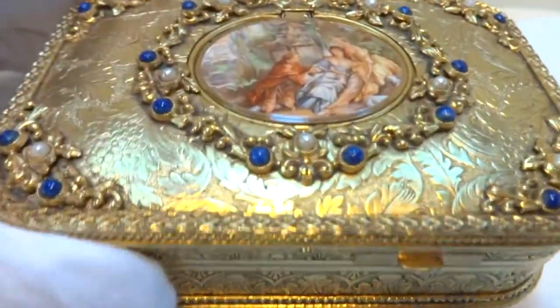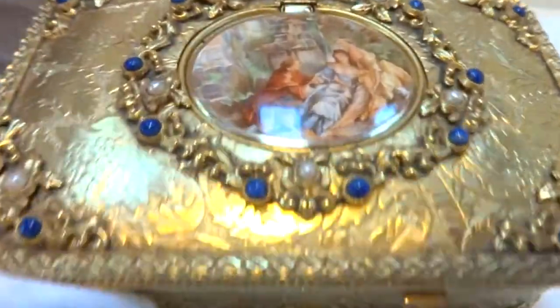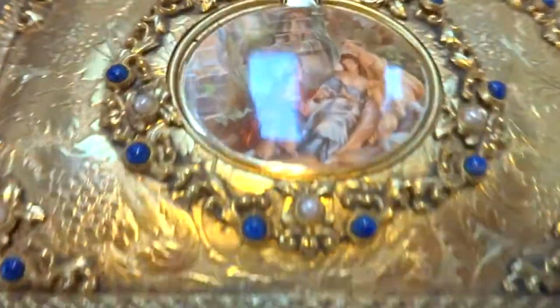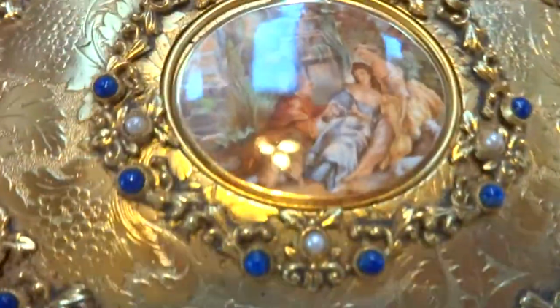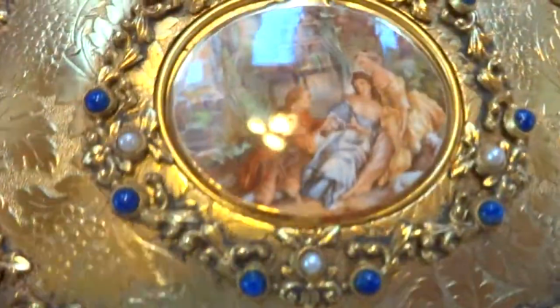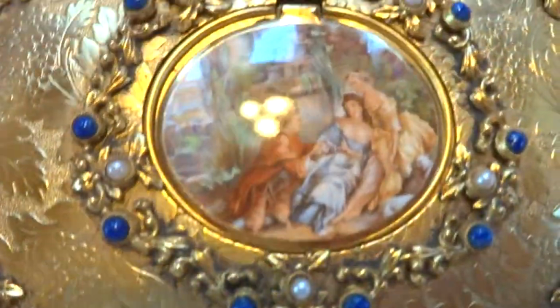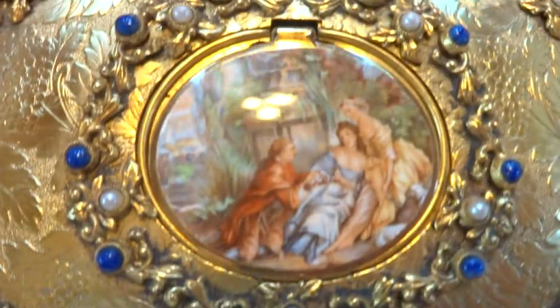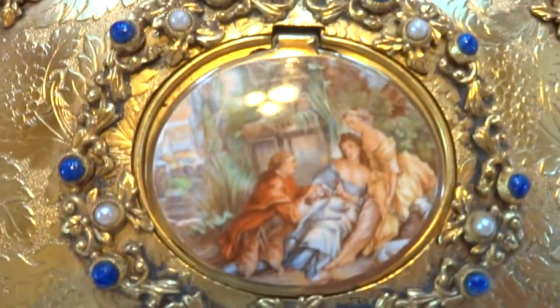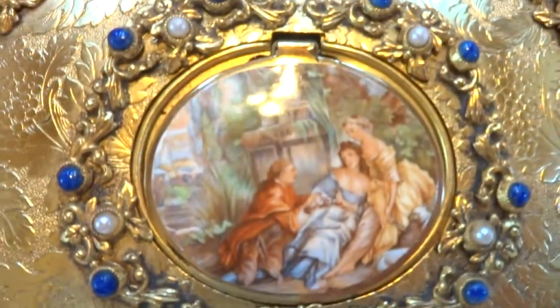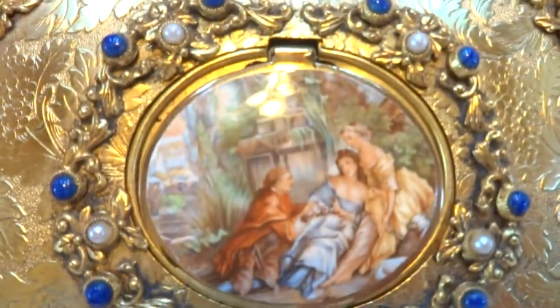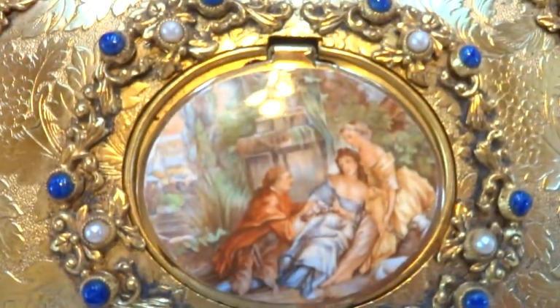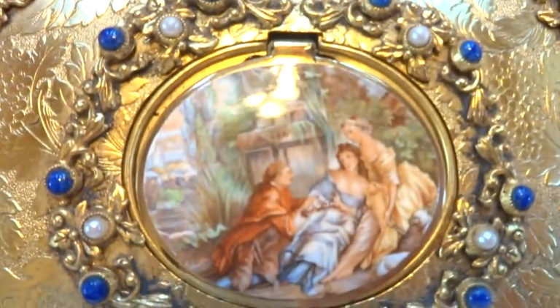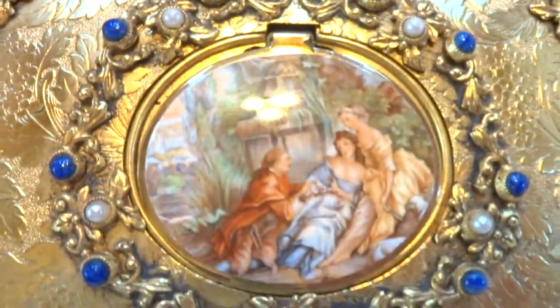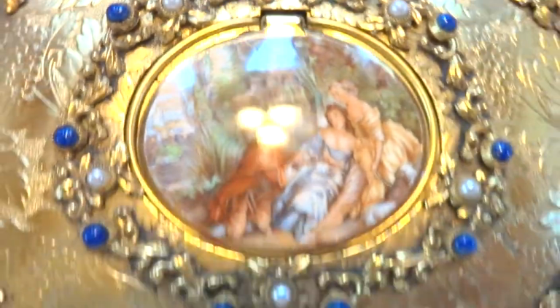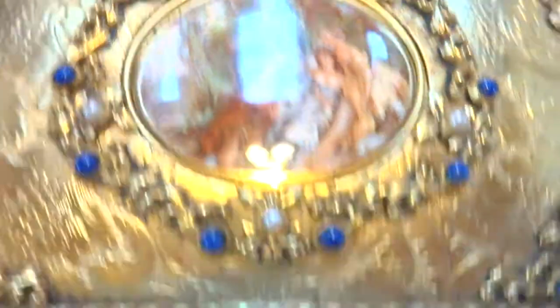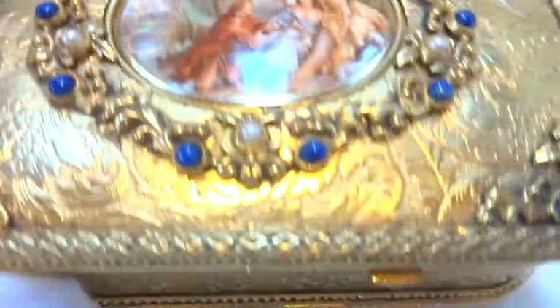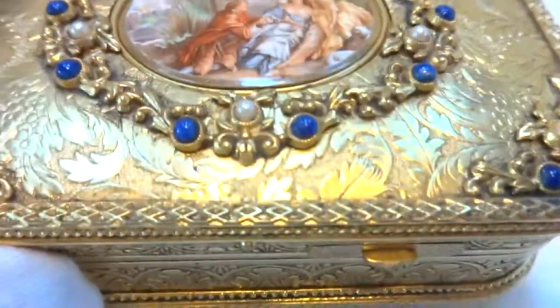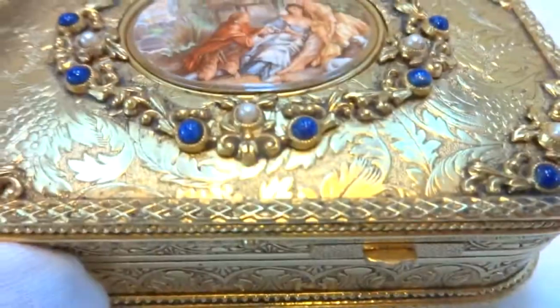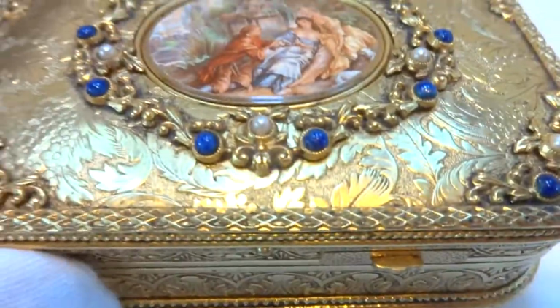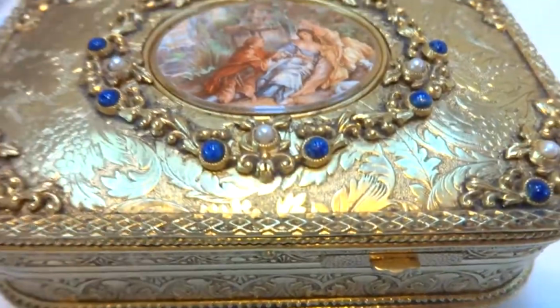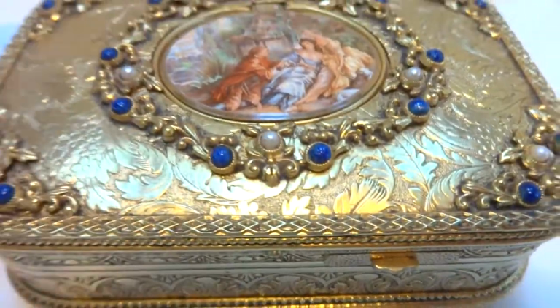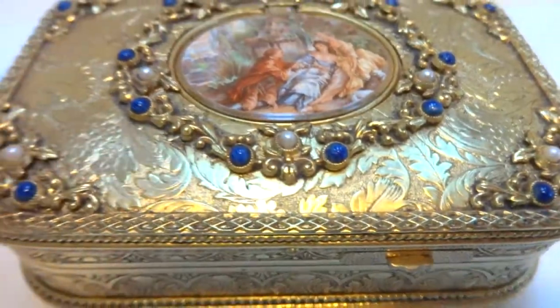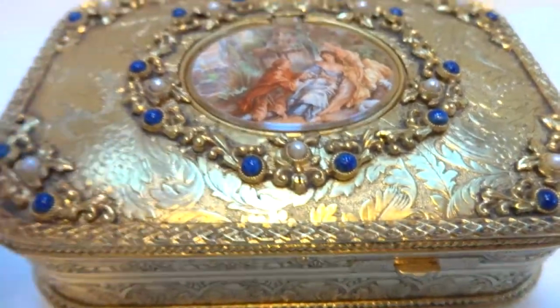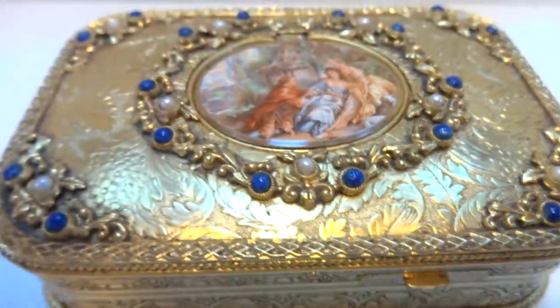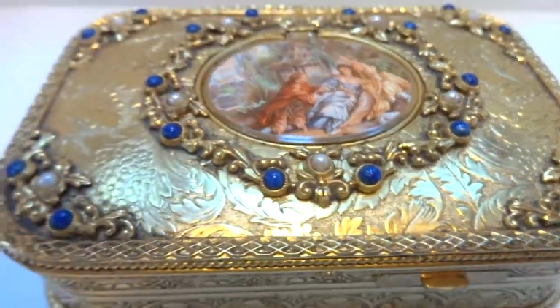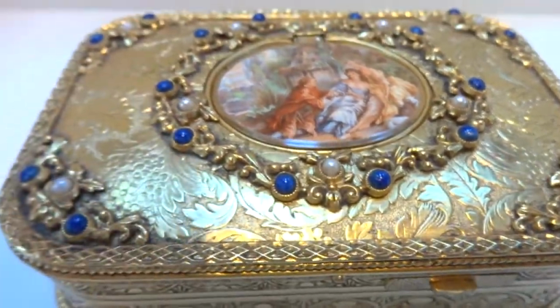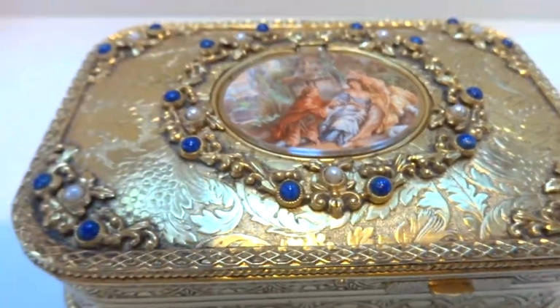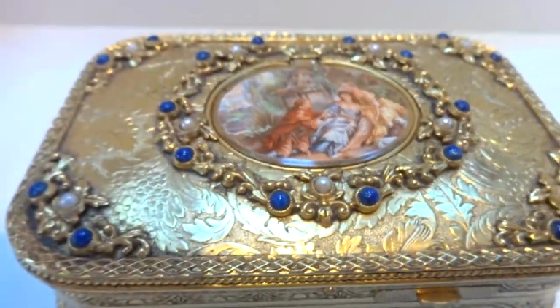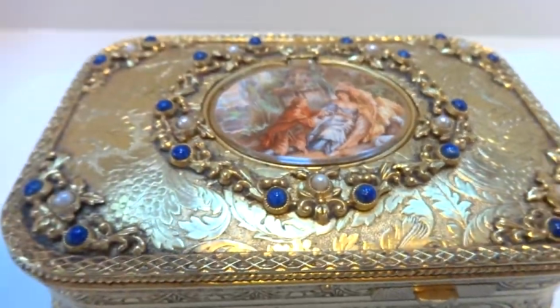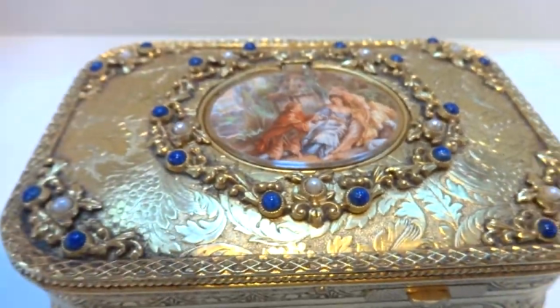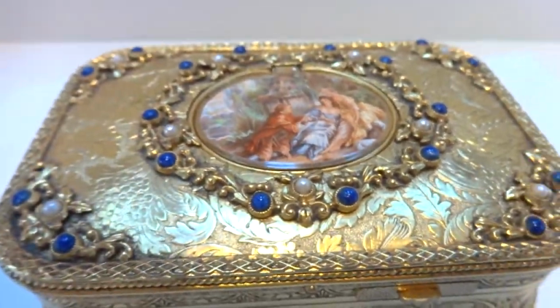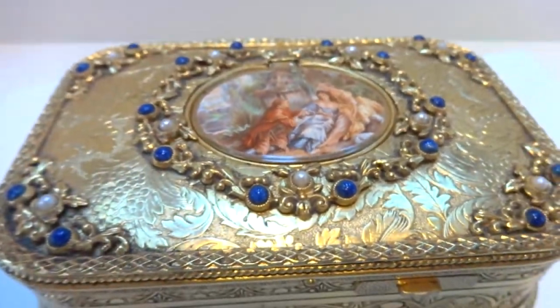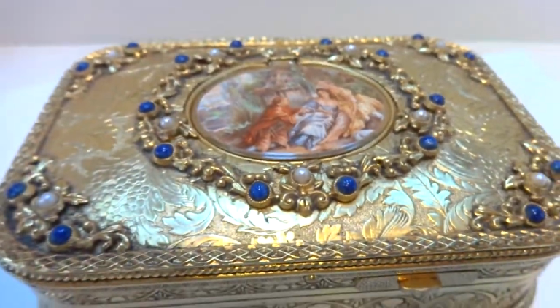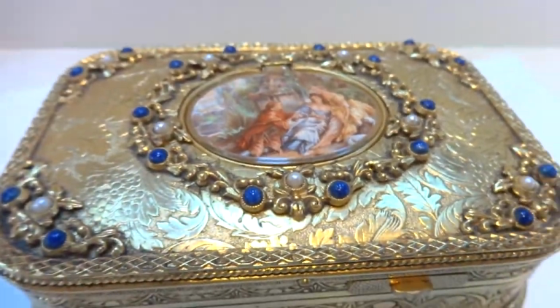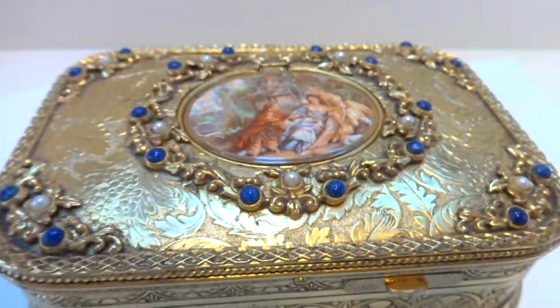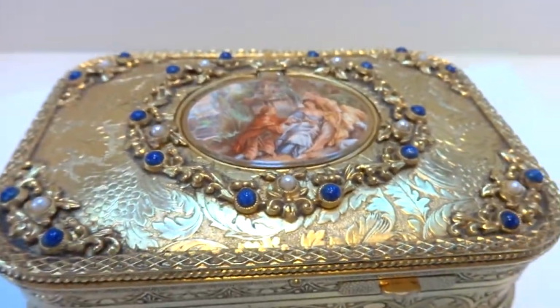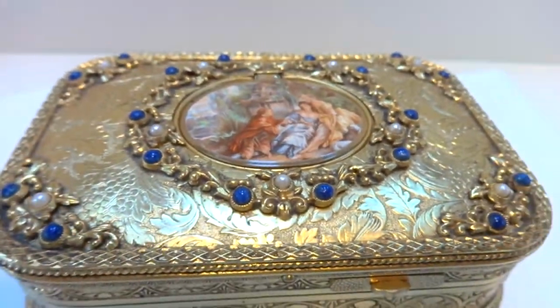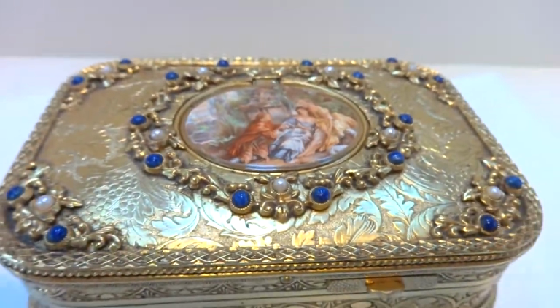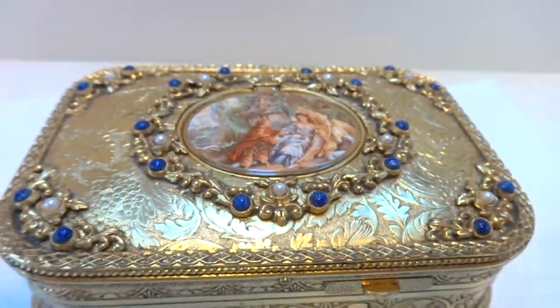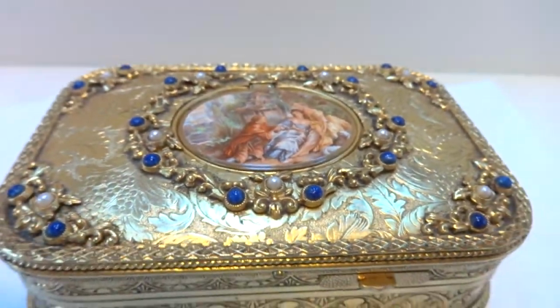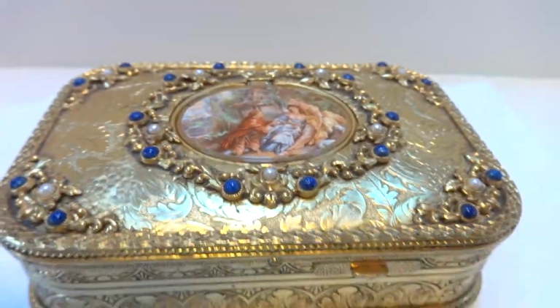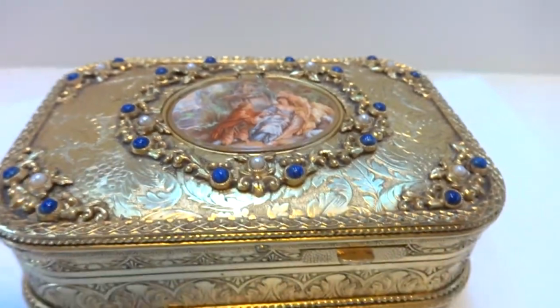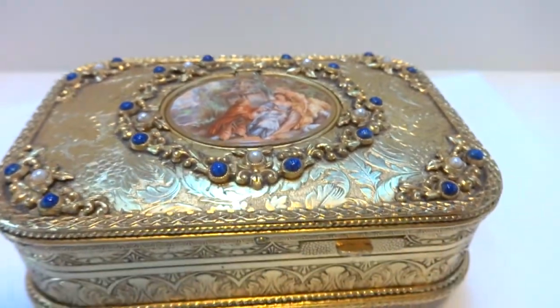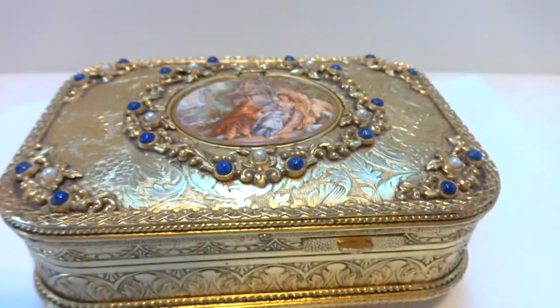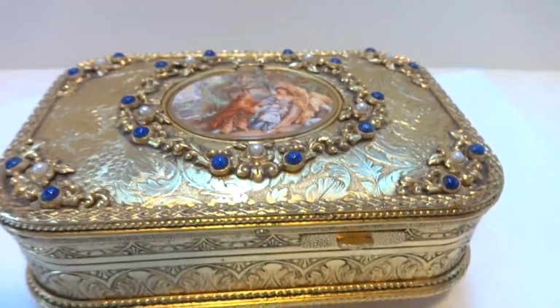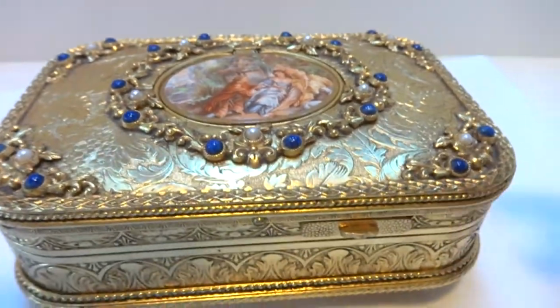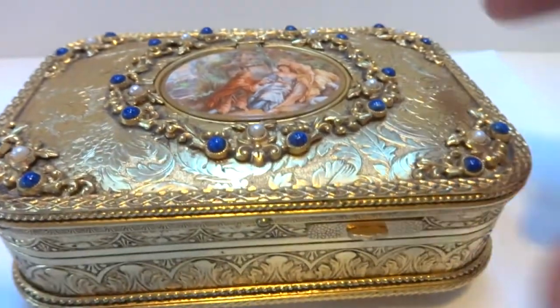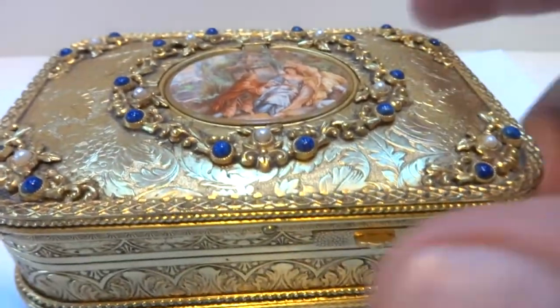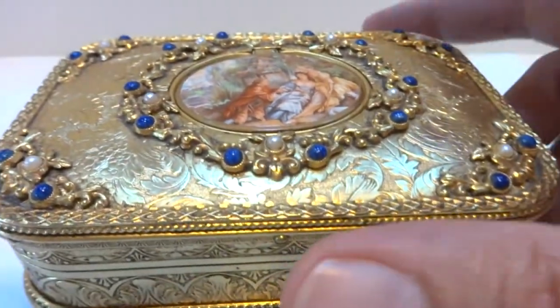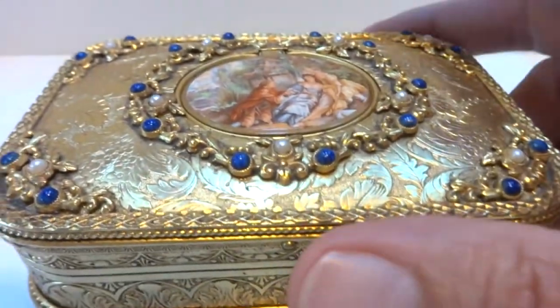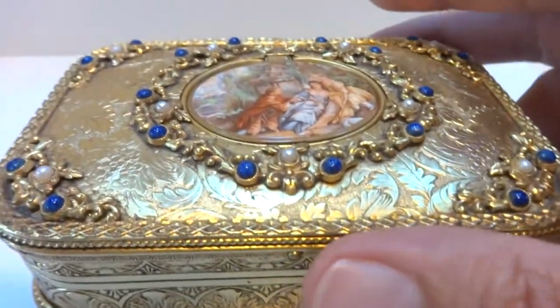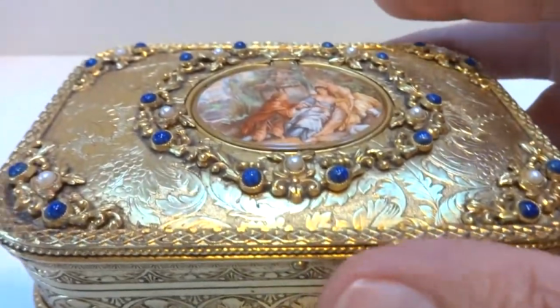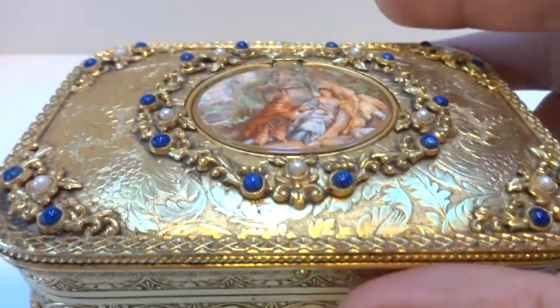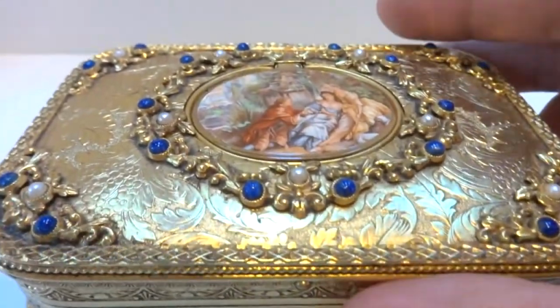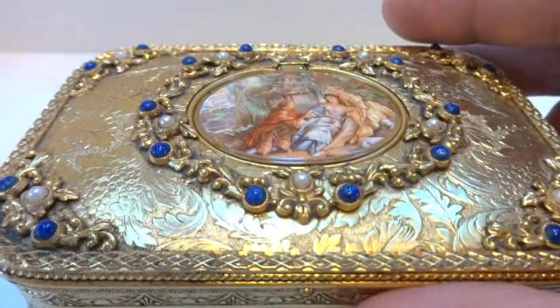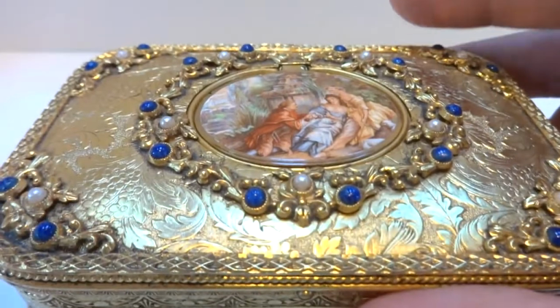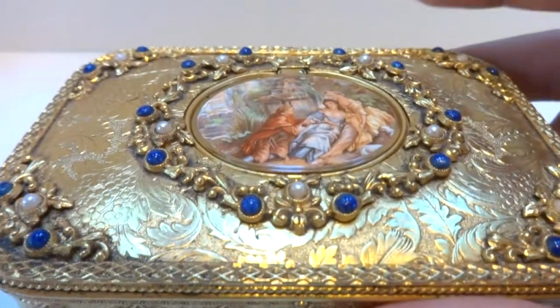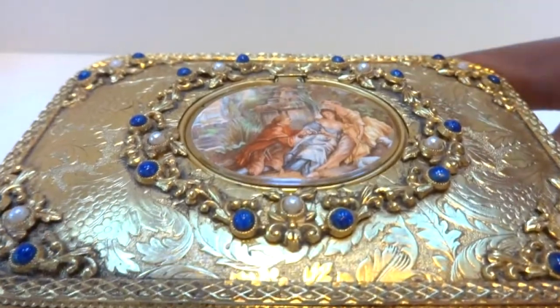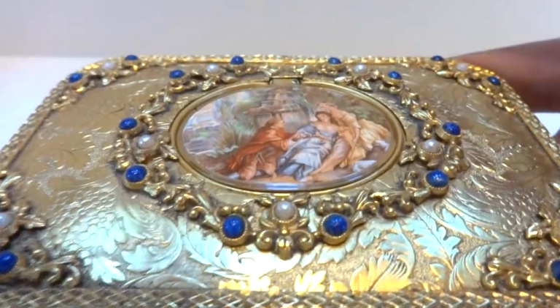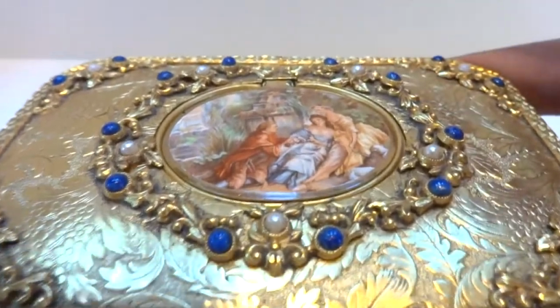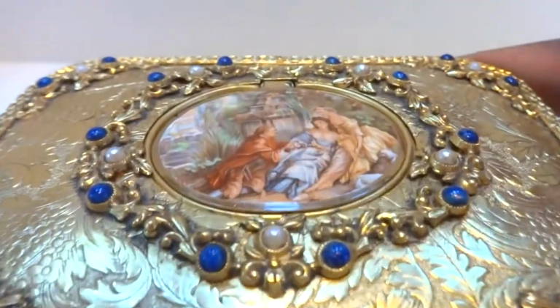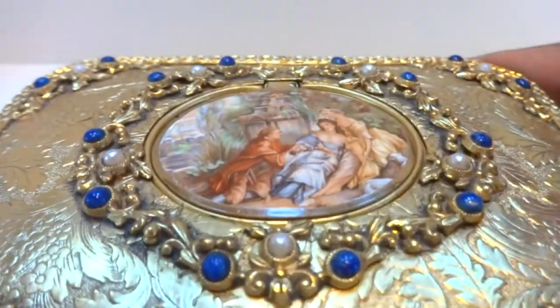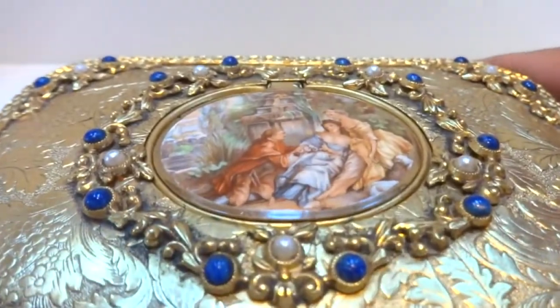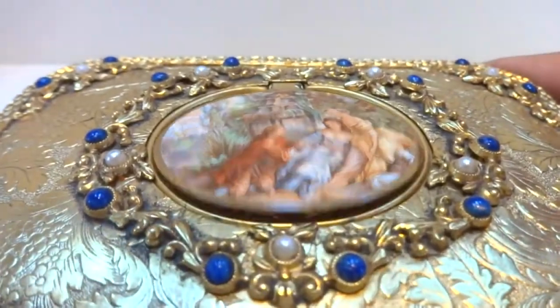This has been fully serviced so it works as it should. It has the original bird, highly colorful. Let's watch it play.